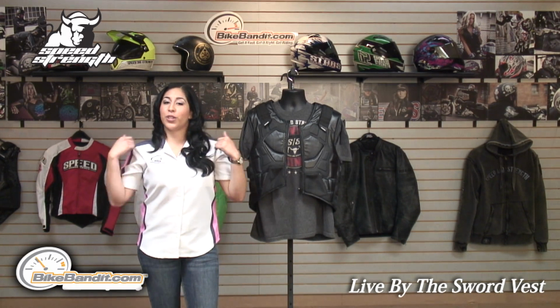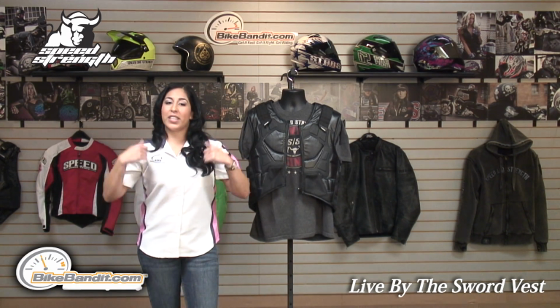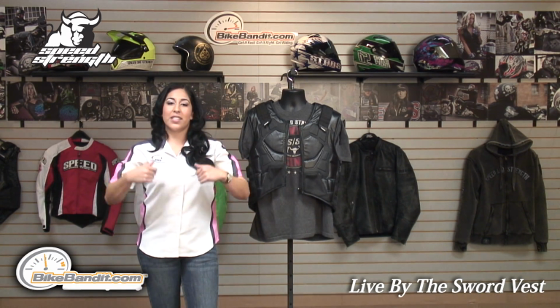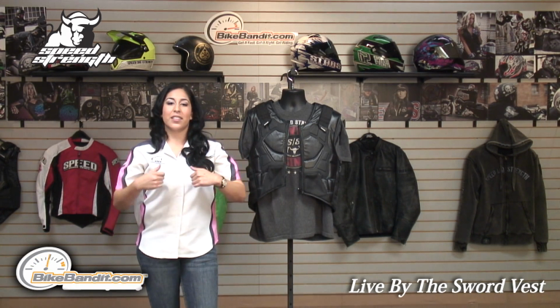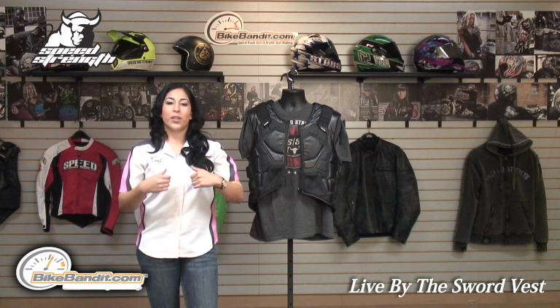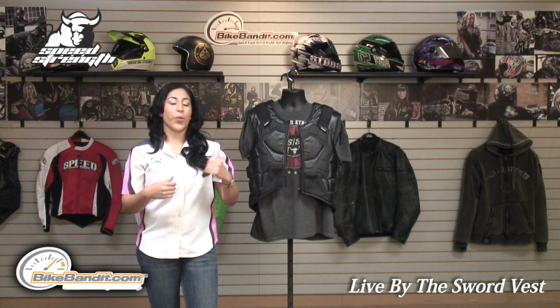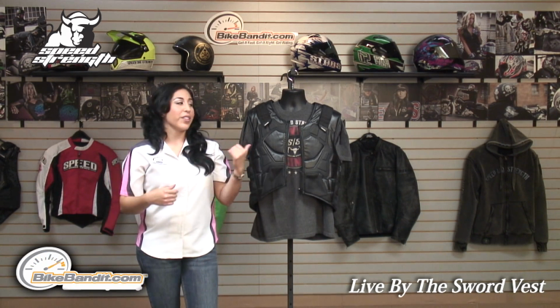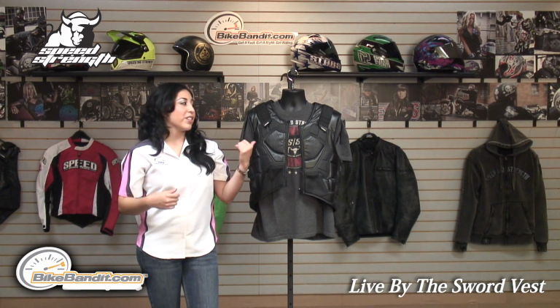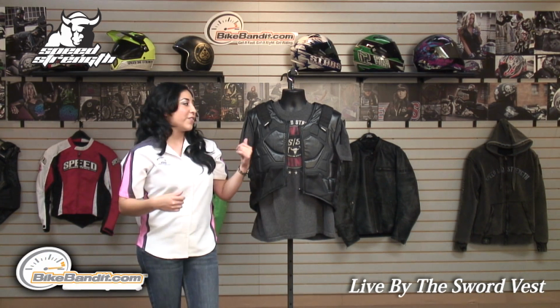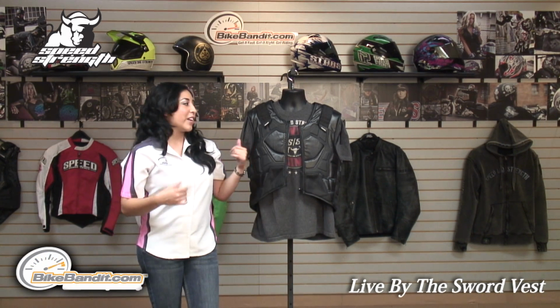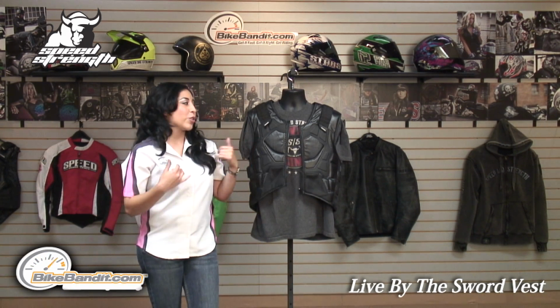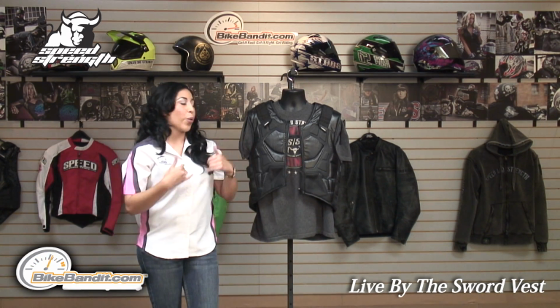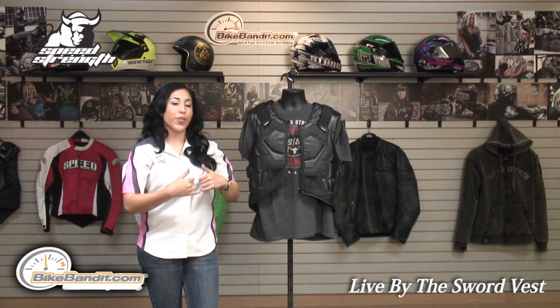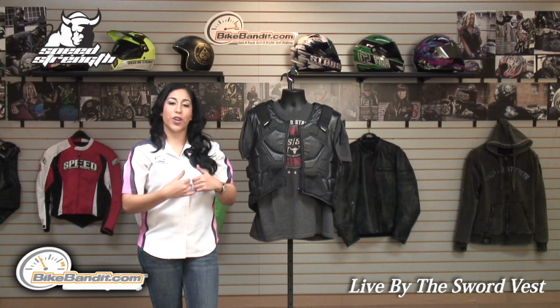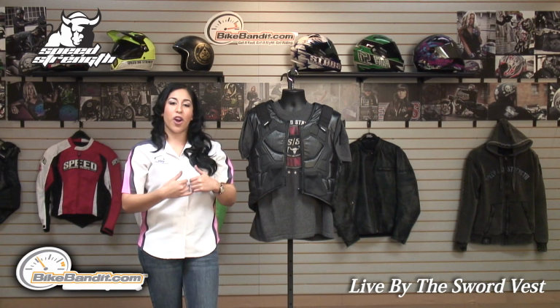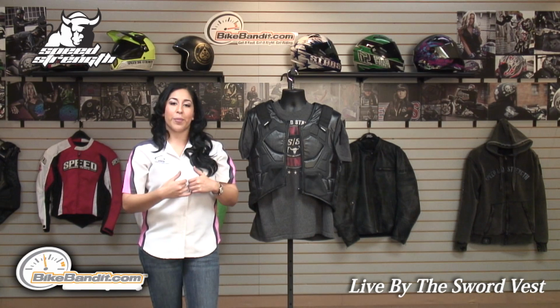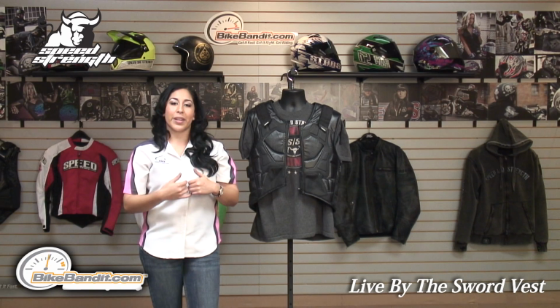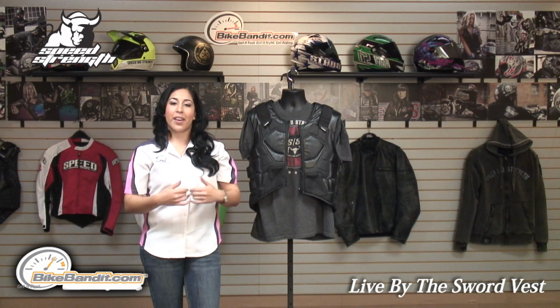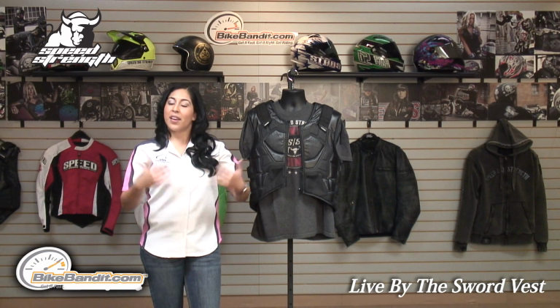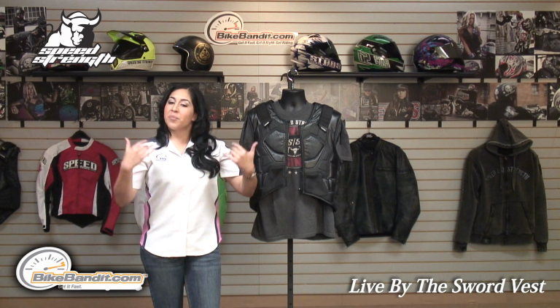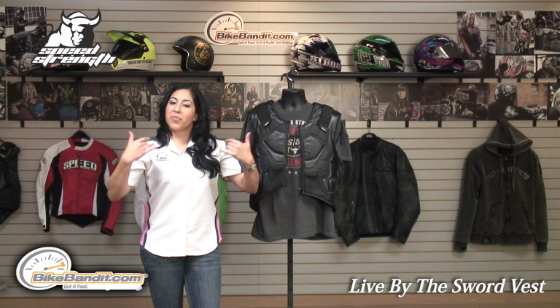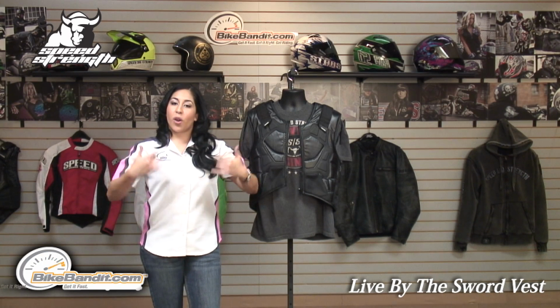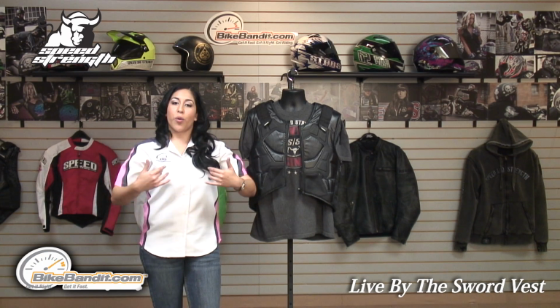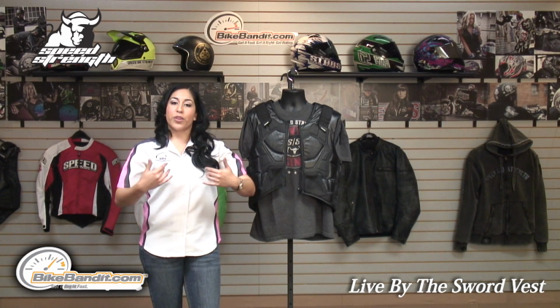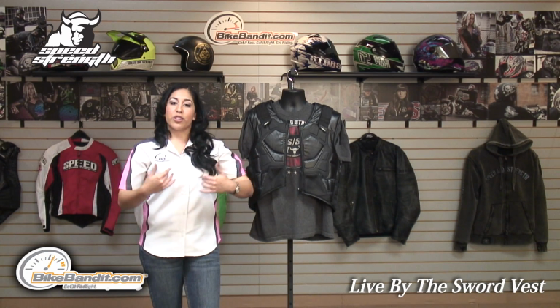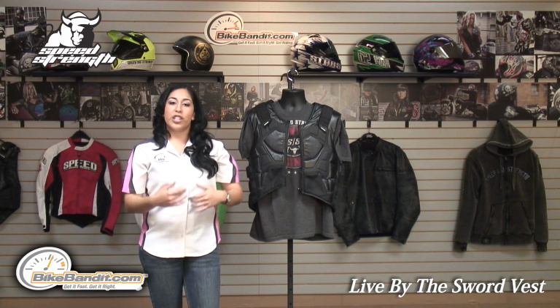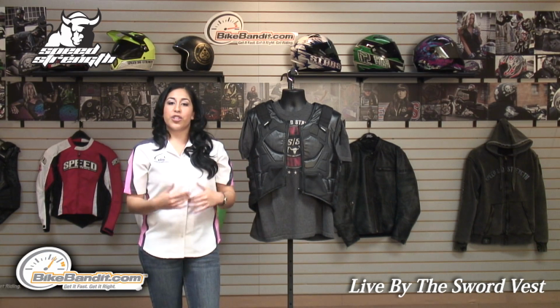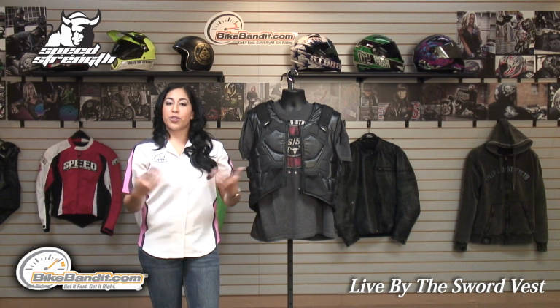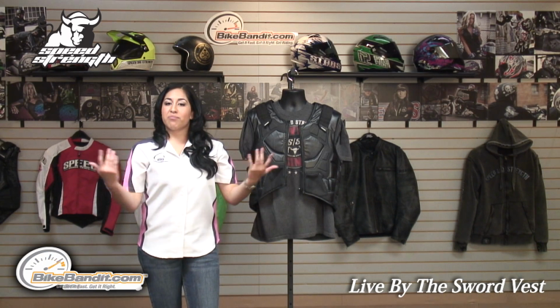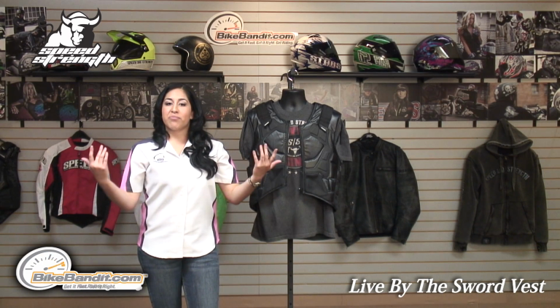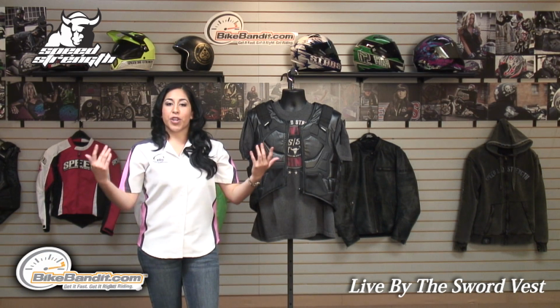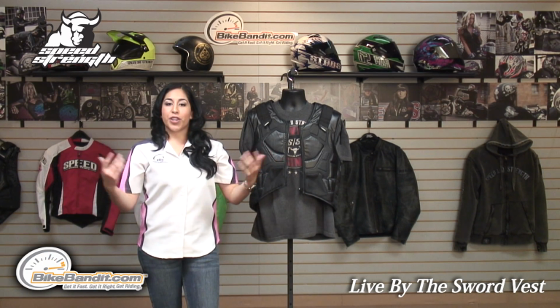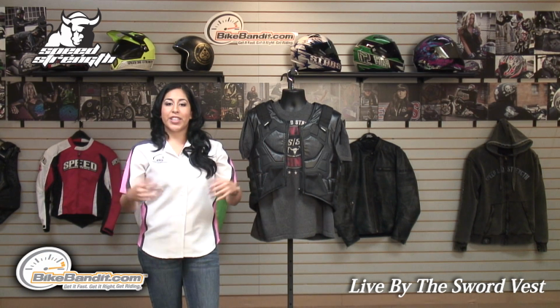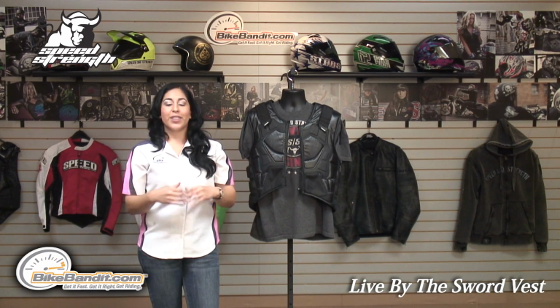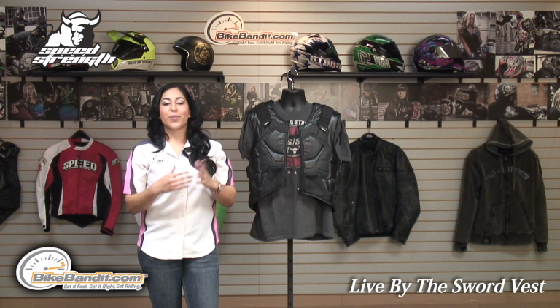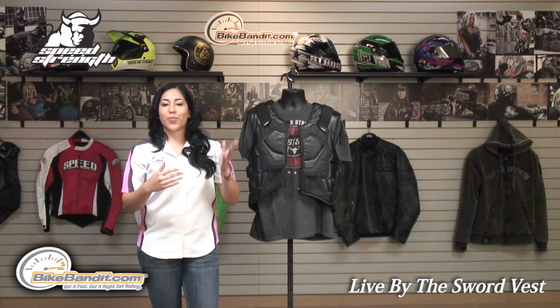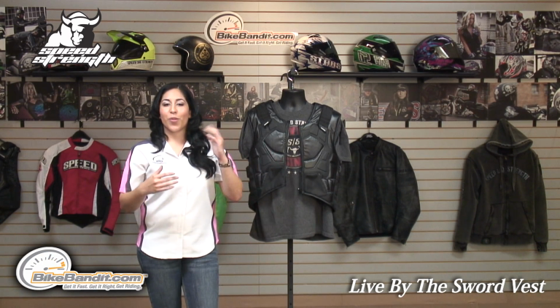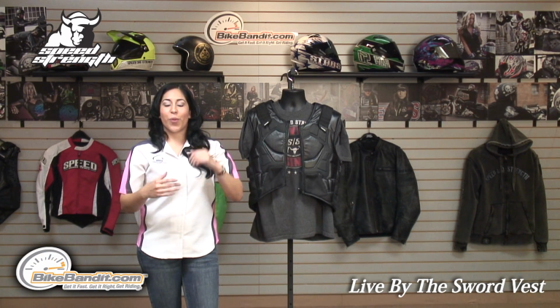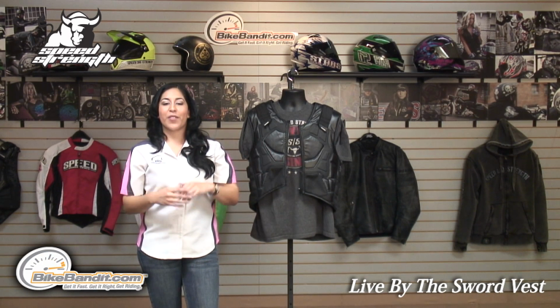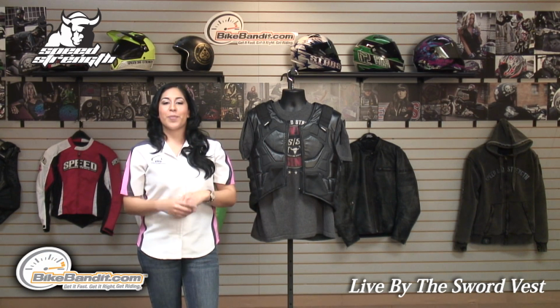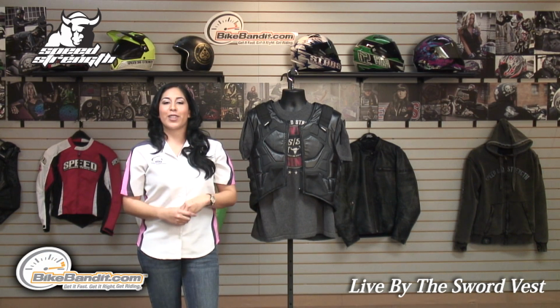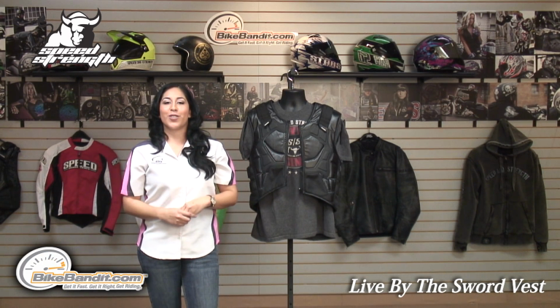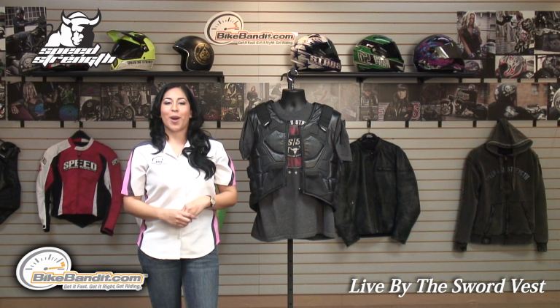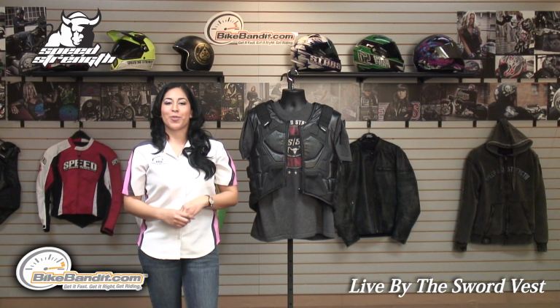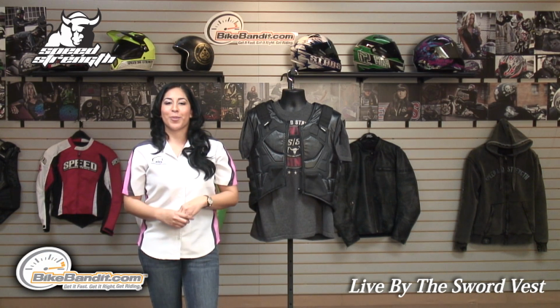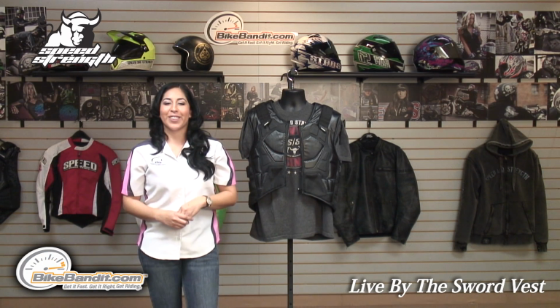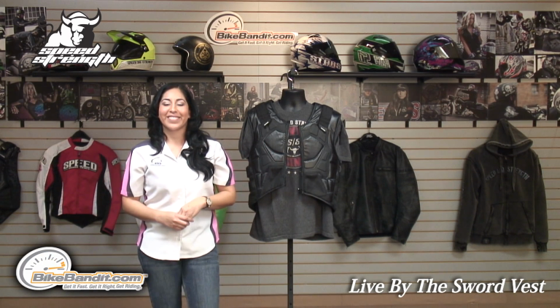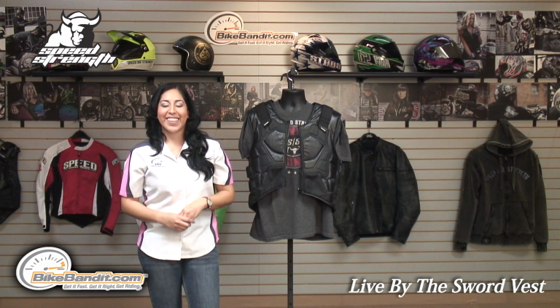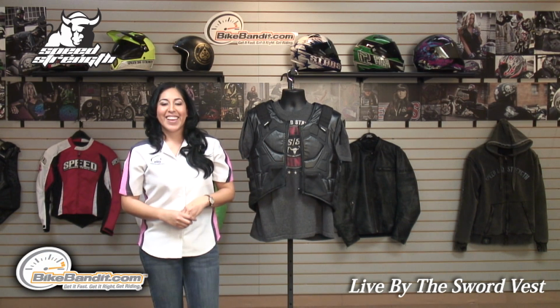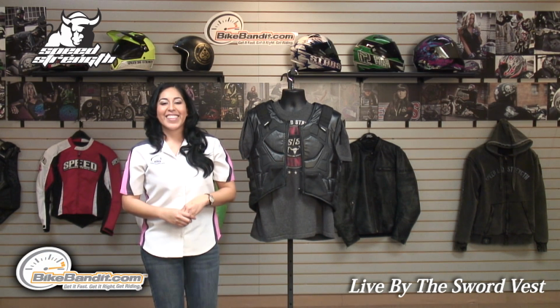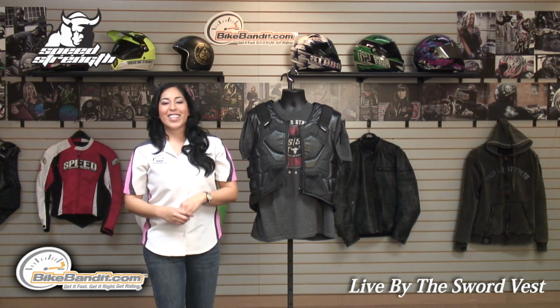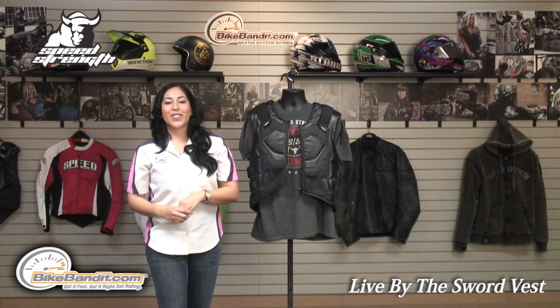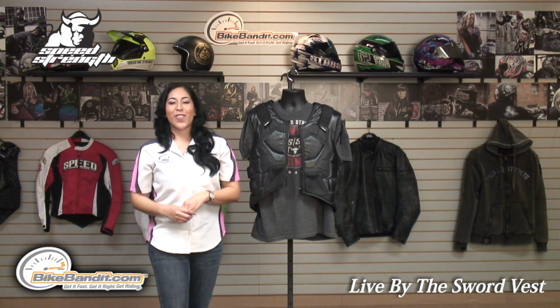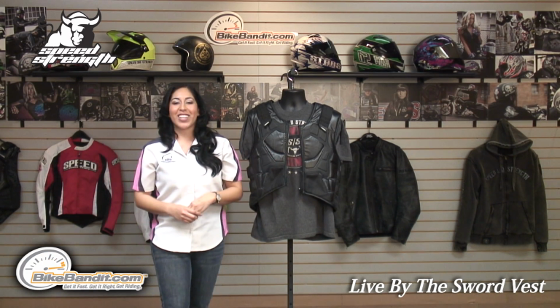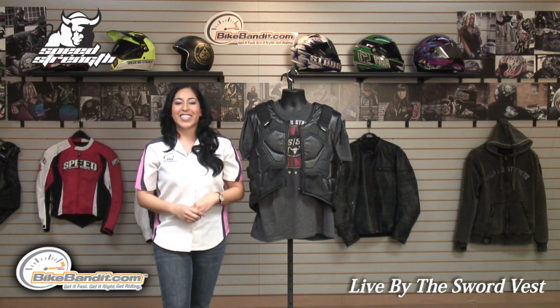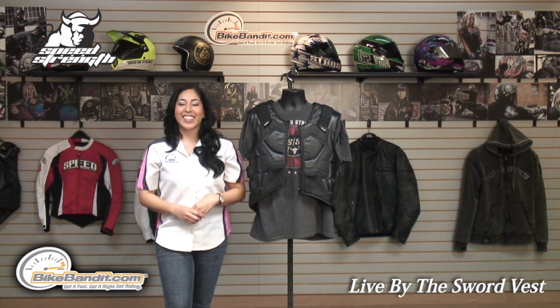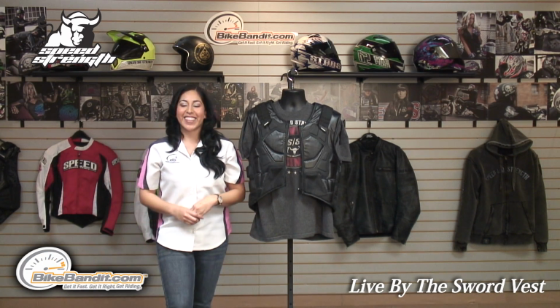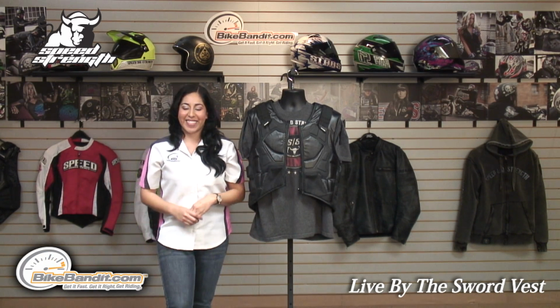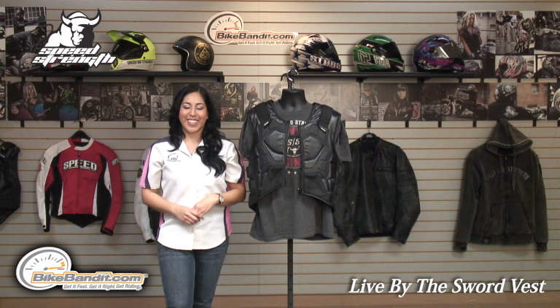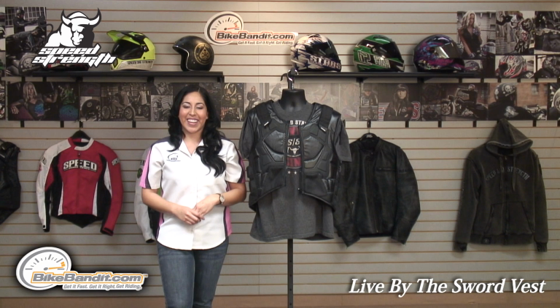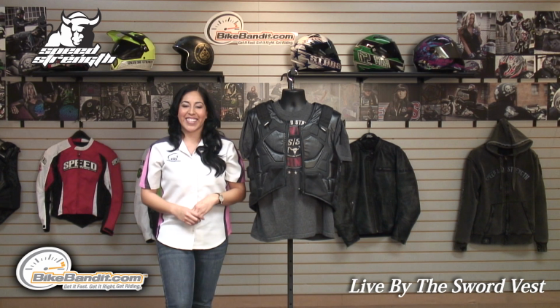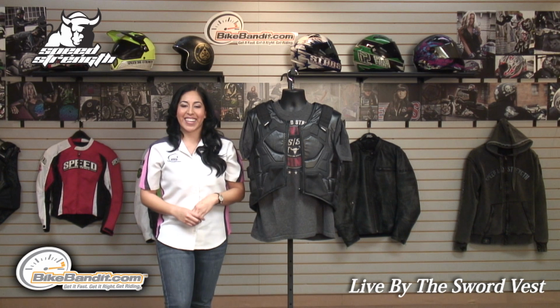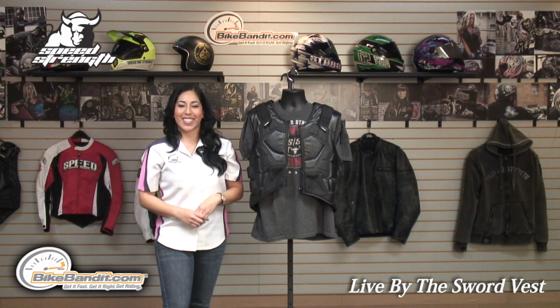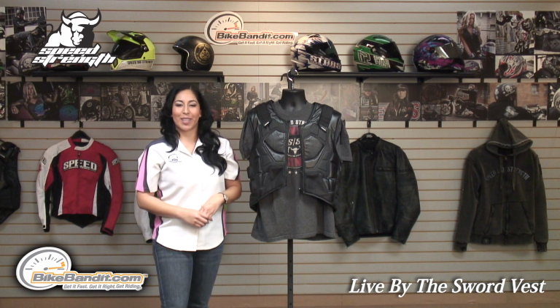You could easily wear this vest over your garment — over your t-shirt, your hoodie, whatever makes you comfortable. Thanks for watching, I'll see you guys next time.